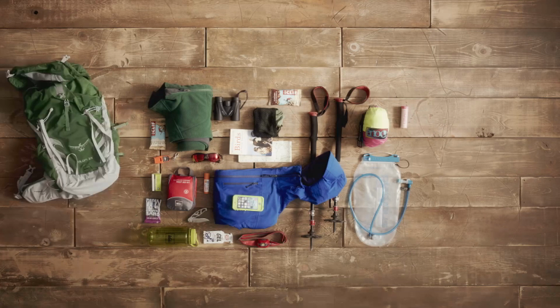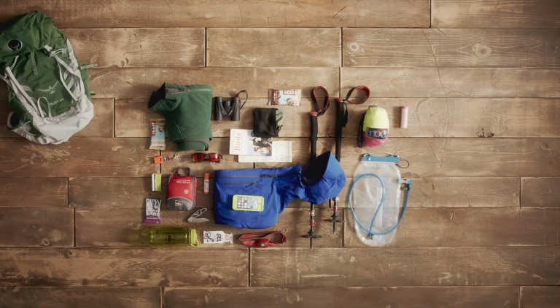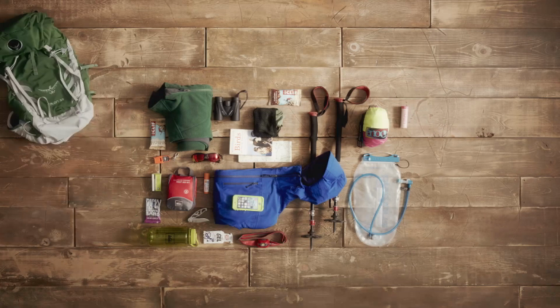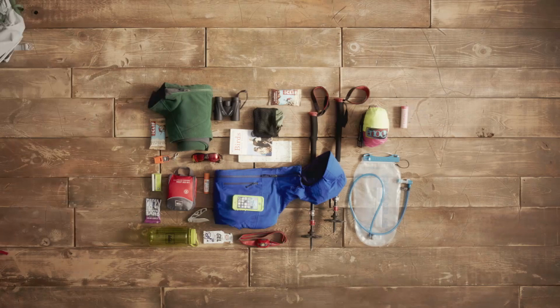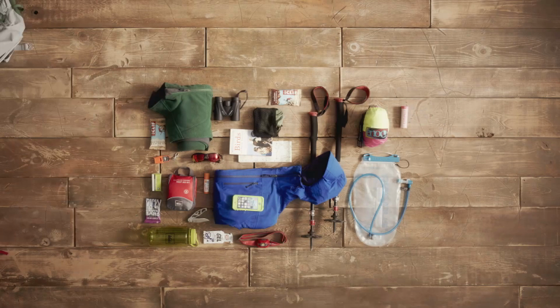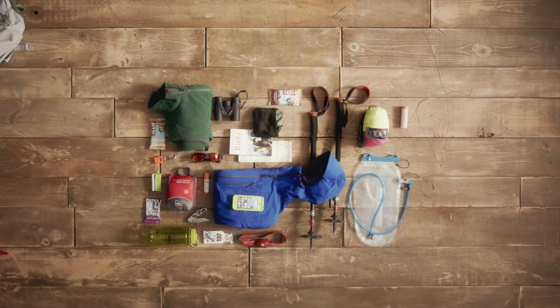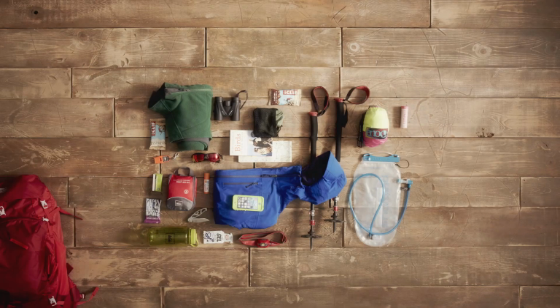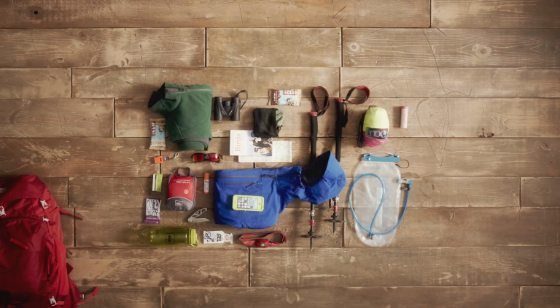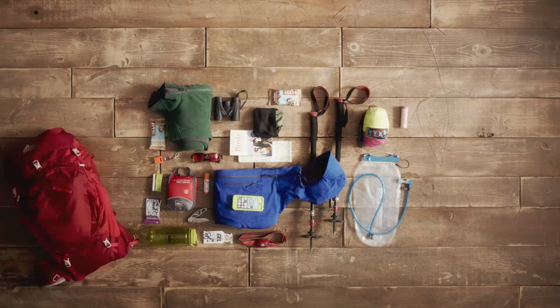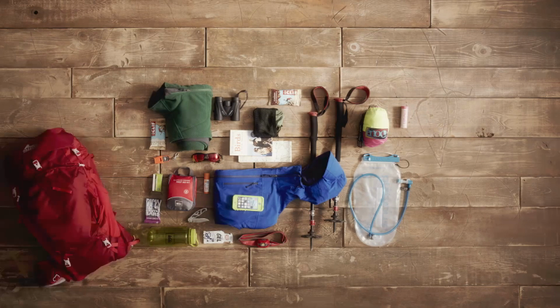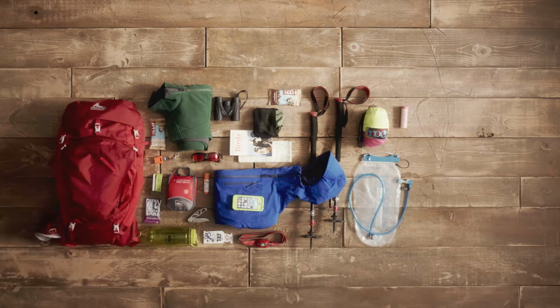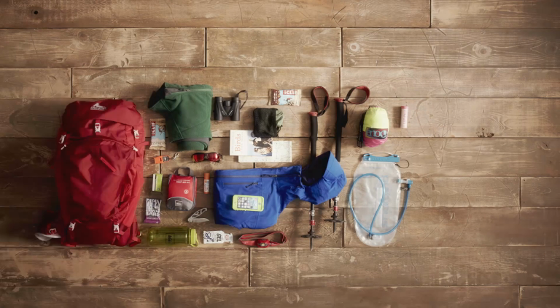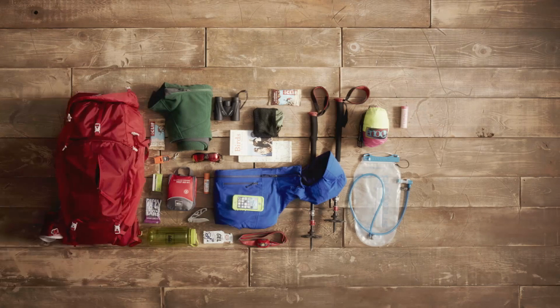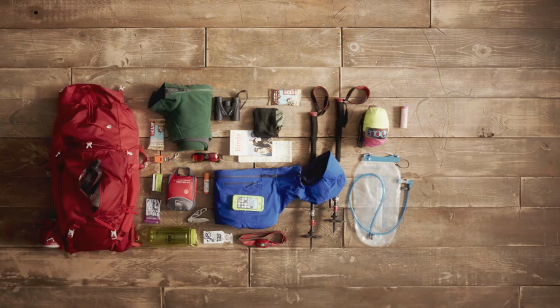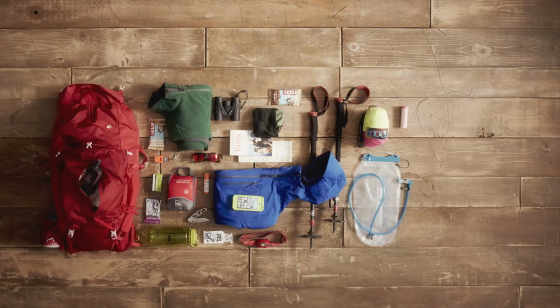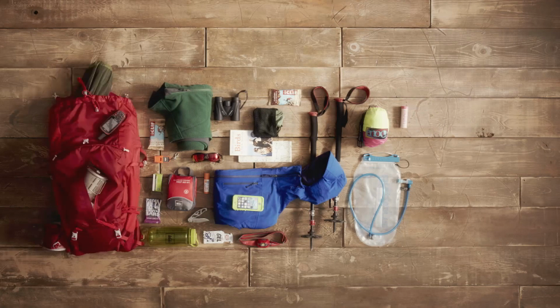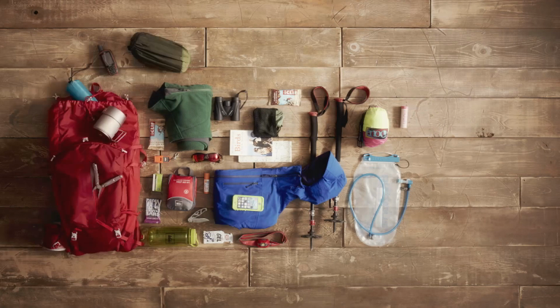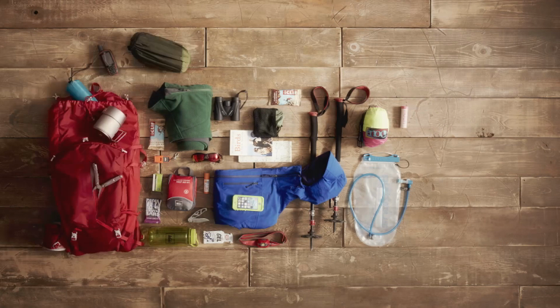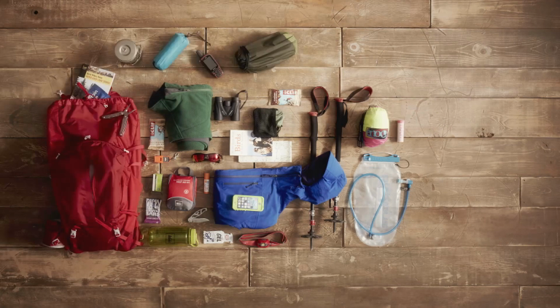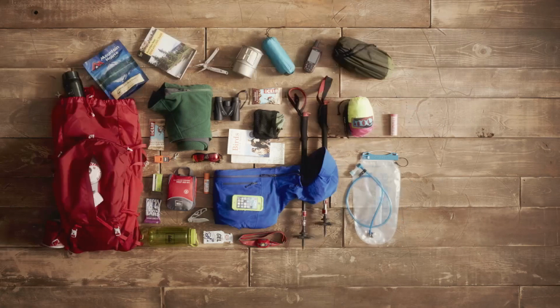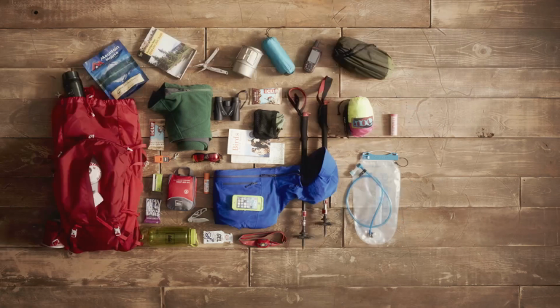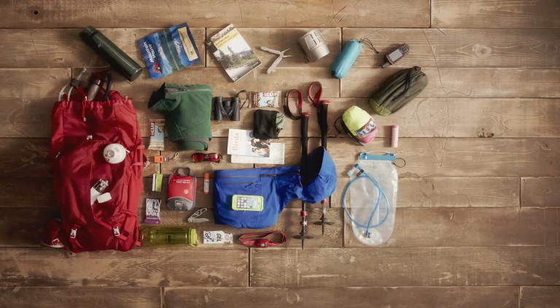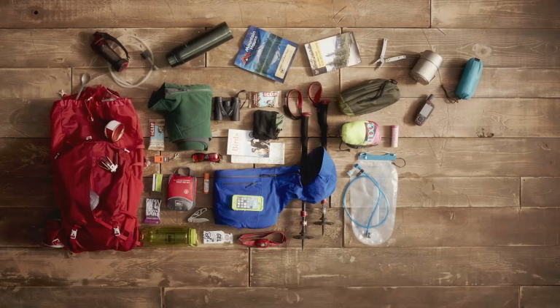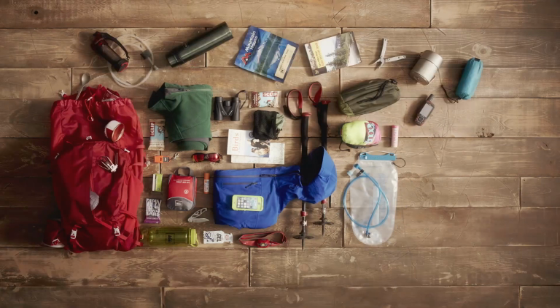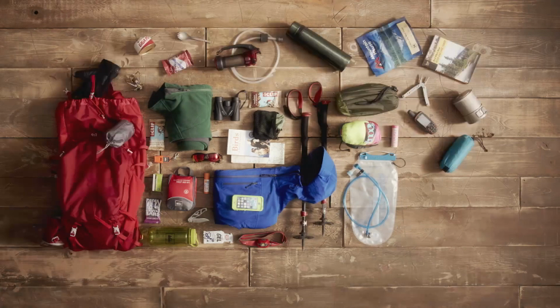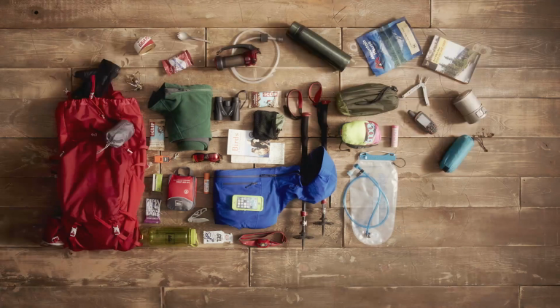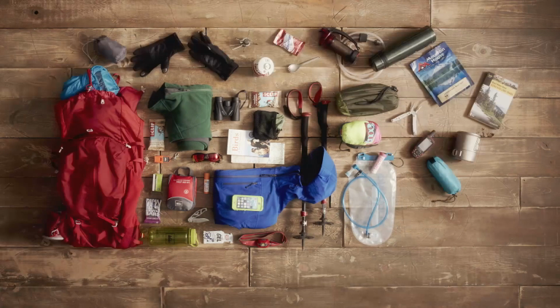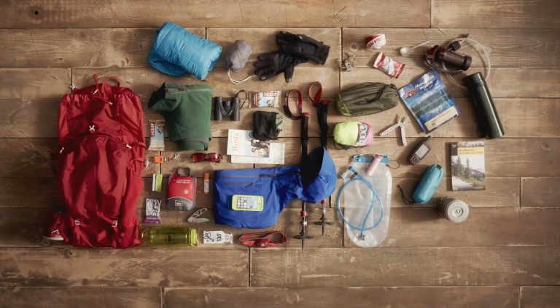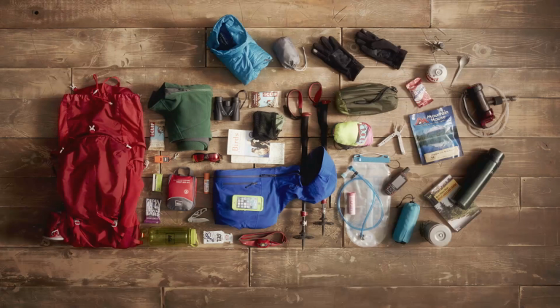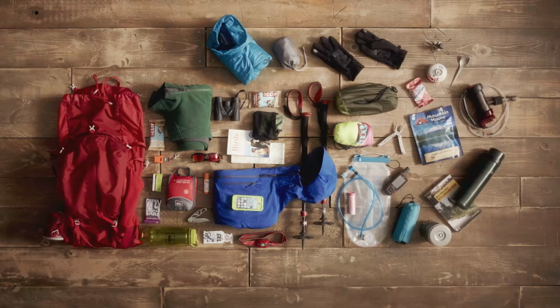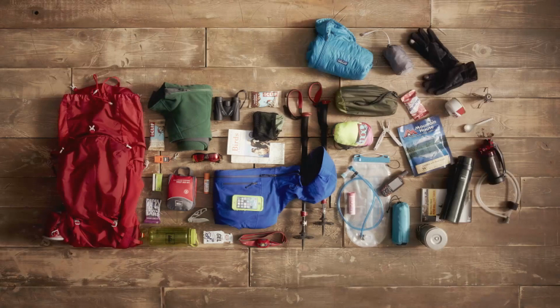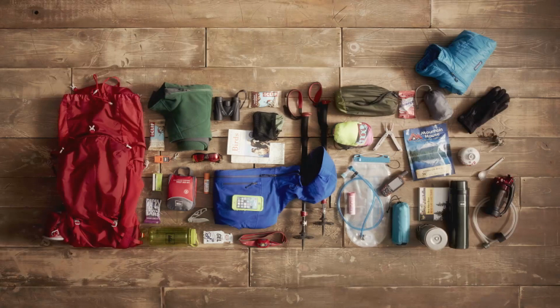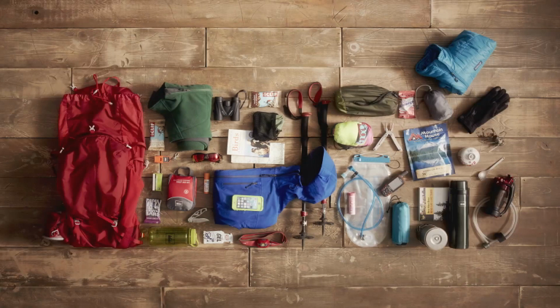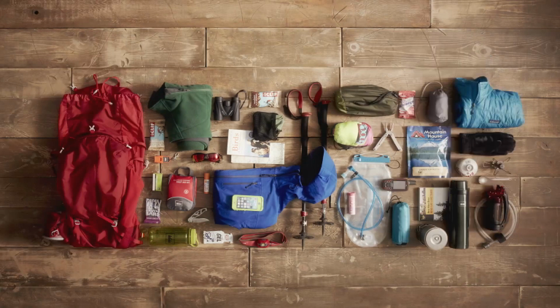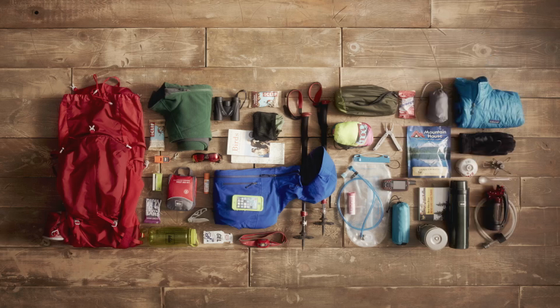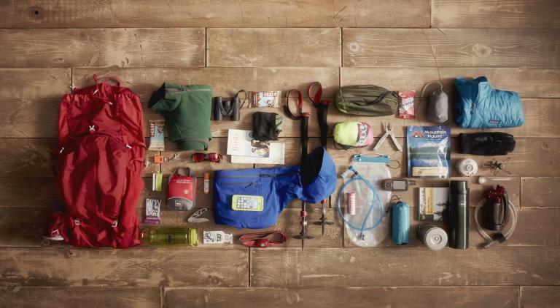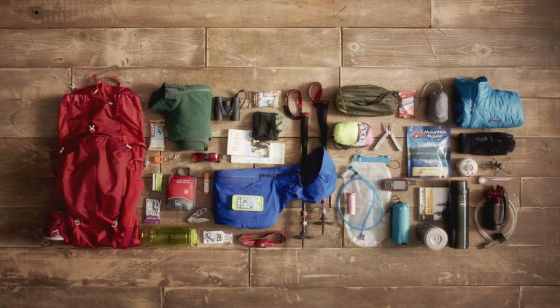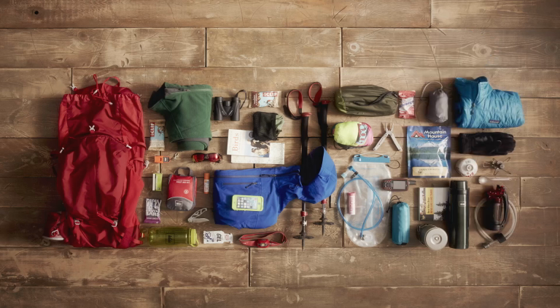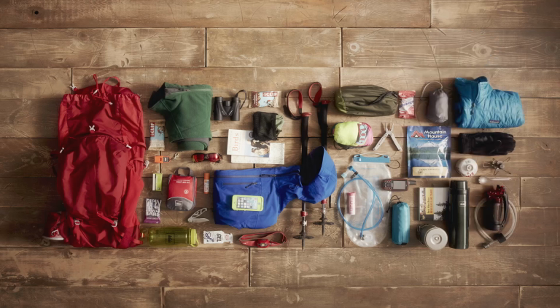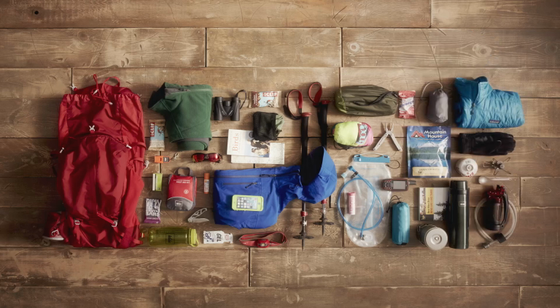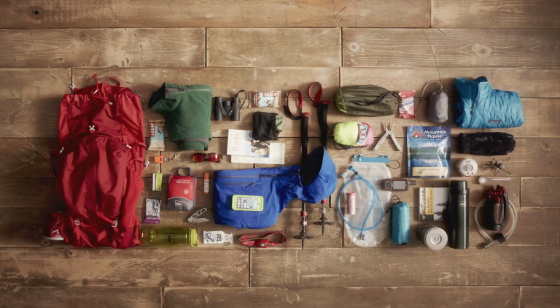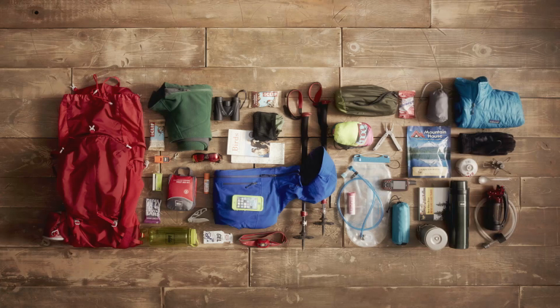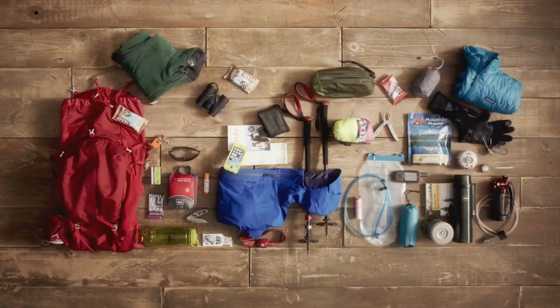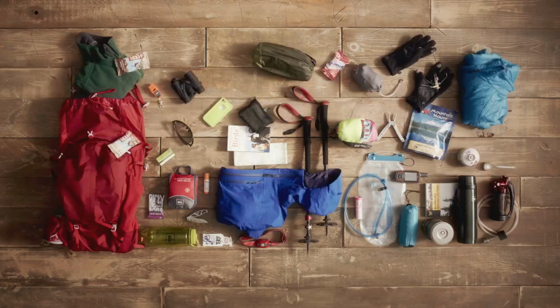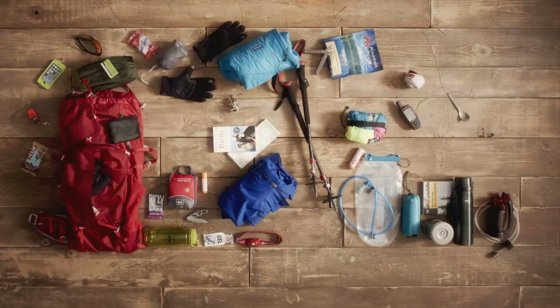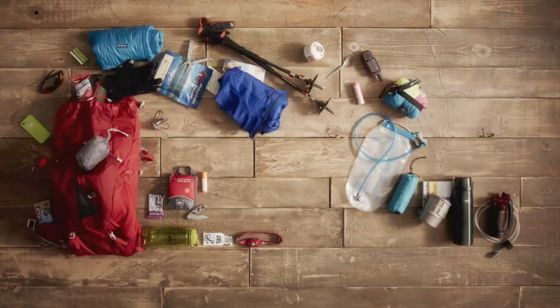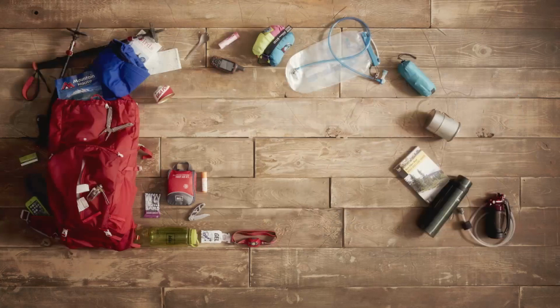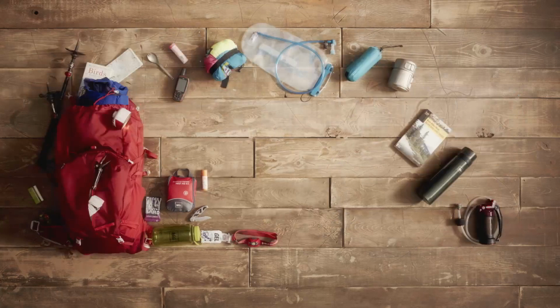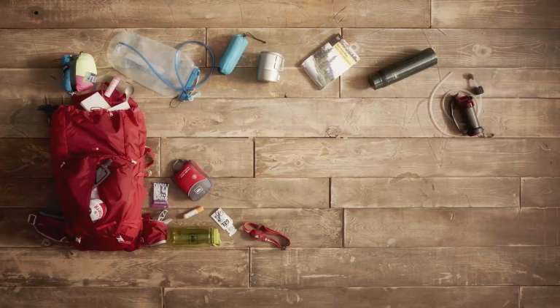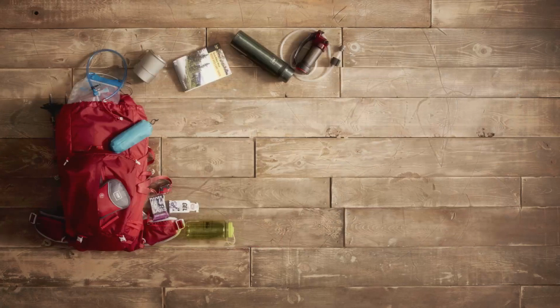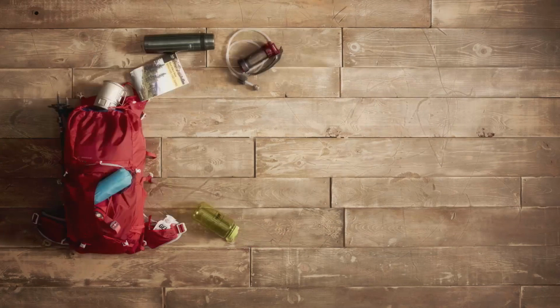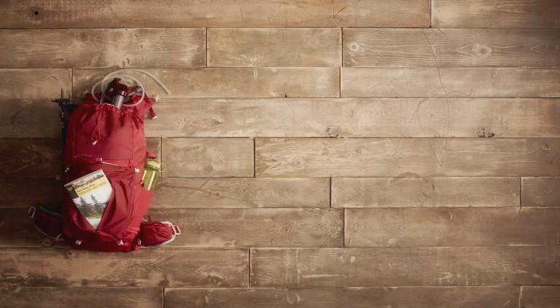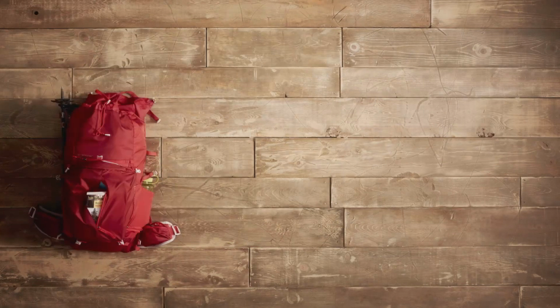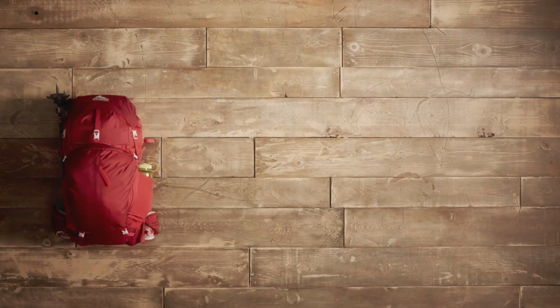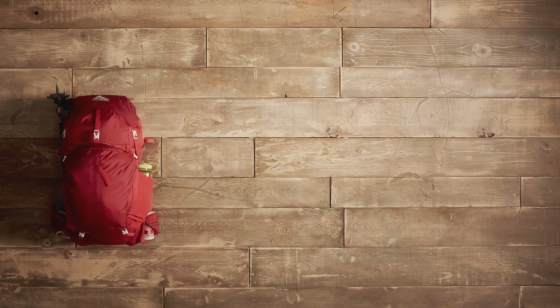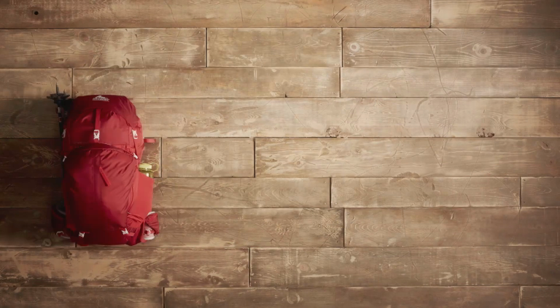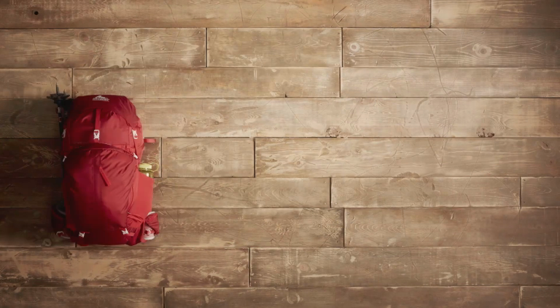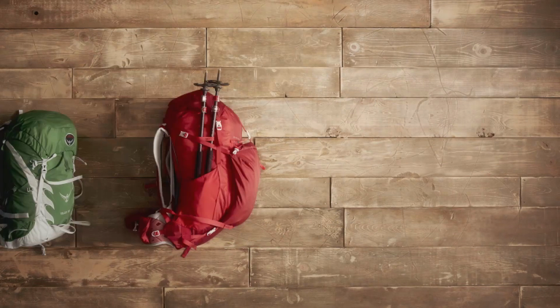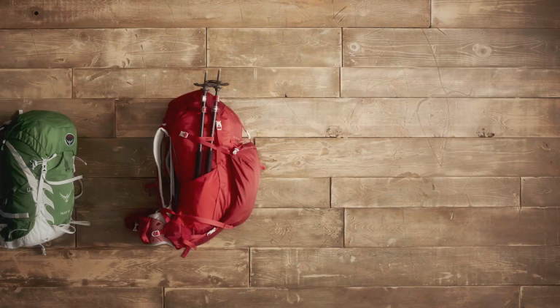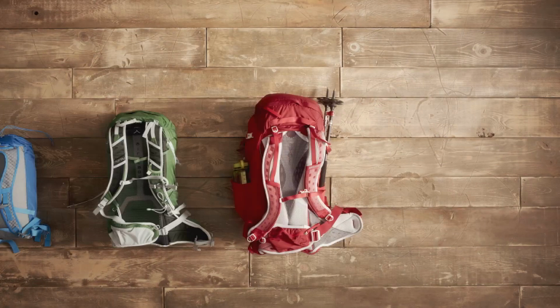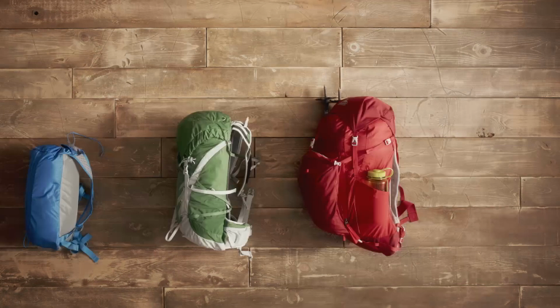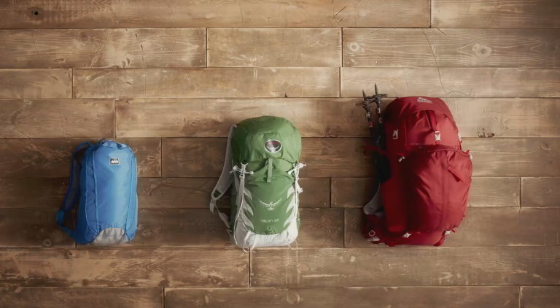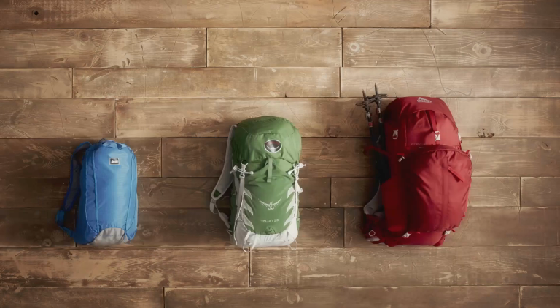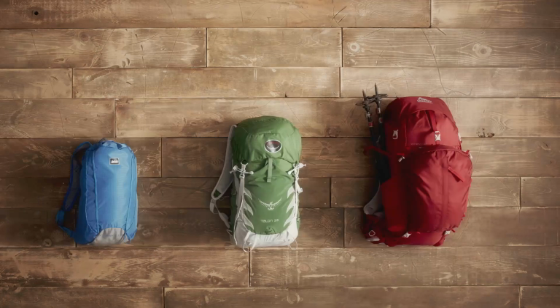If you're planning a full day in the backcountry and need to be prepared for changing weather, or you're carrying group gear, 35 liters or more may be necessary.